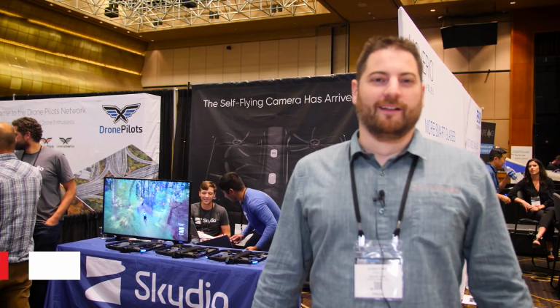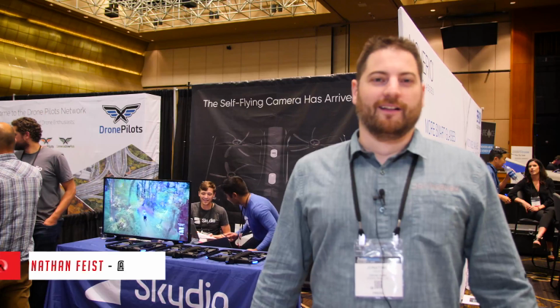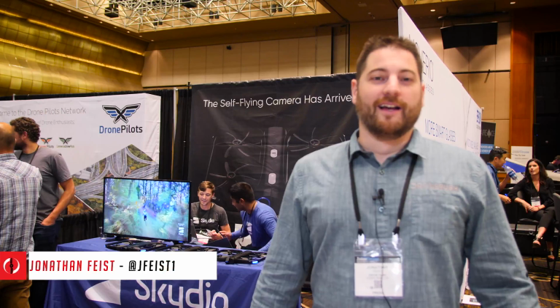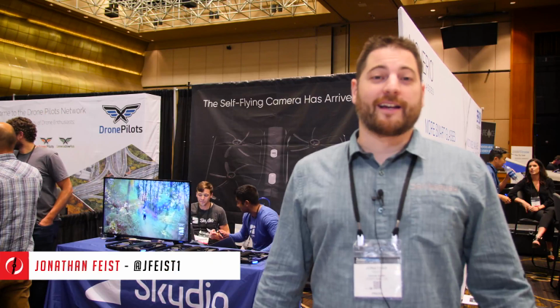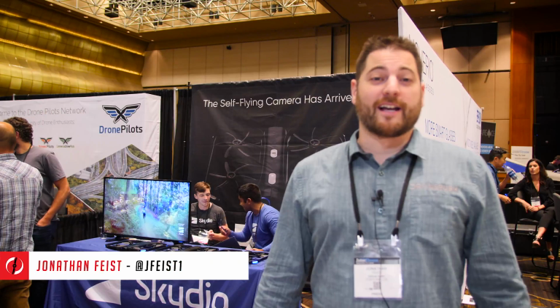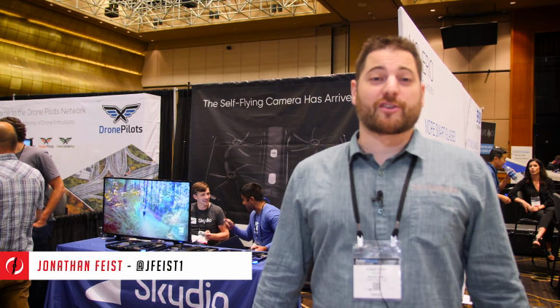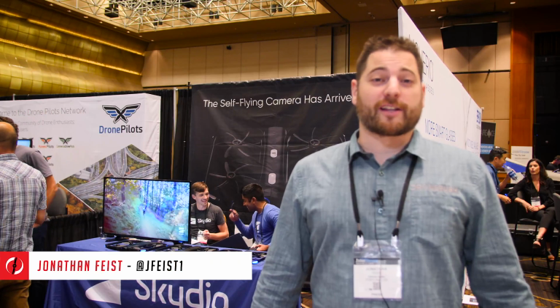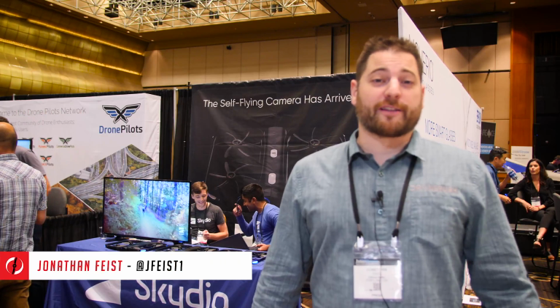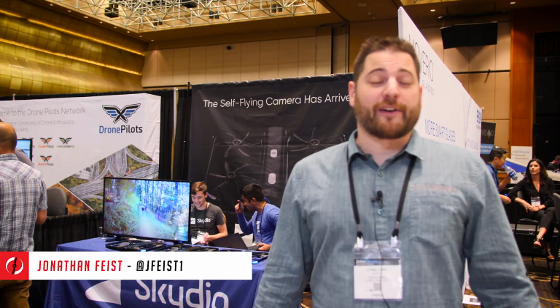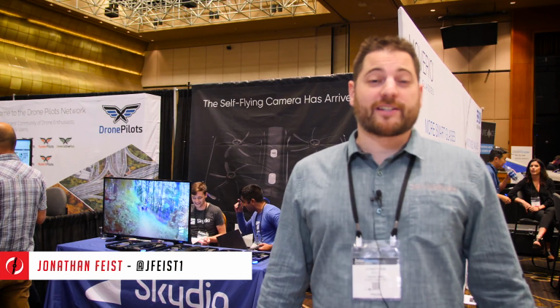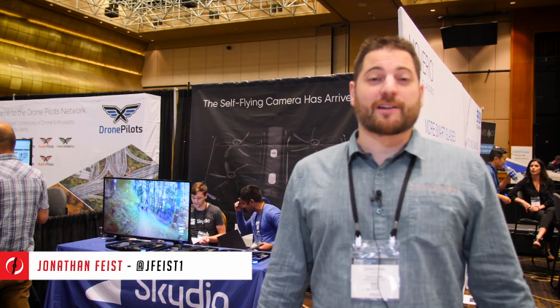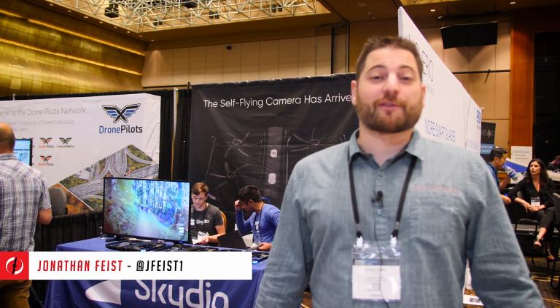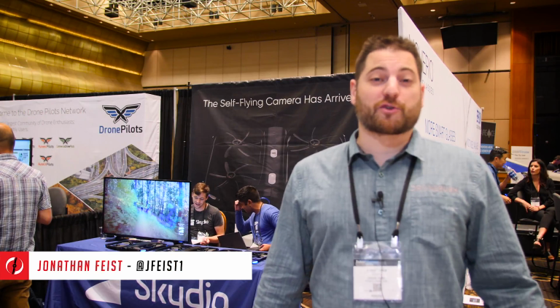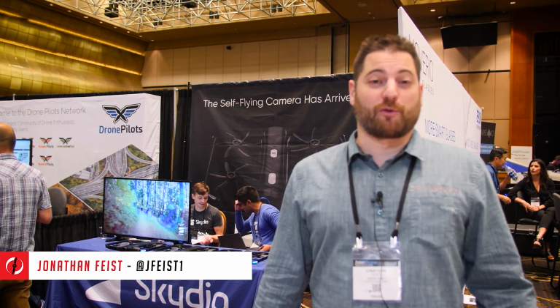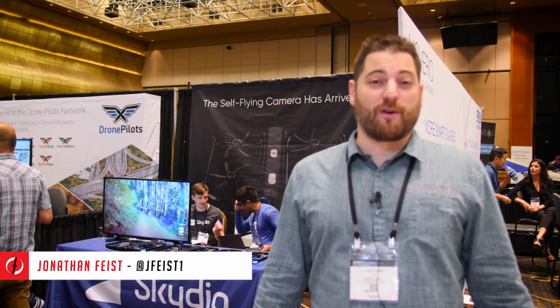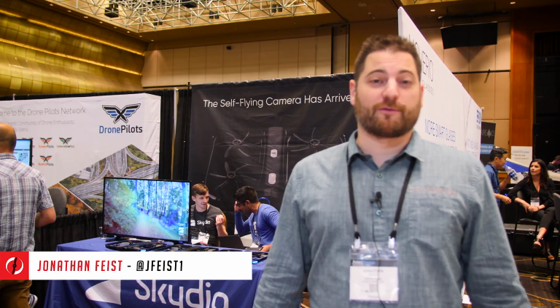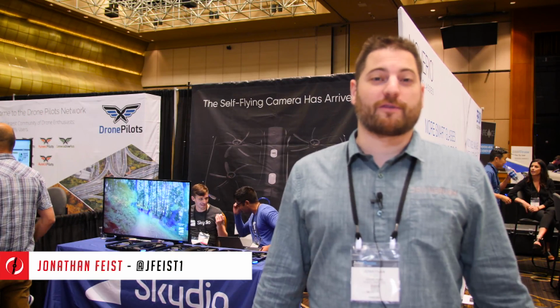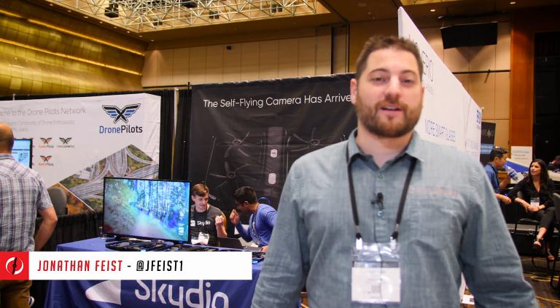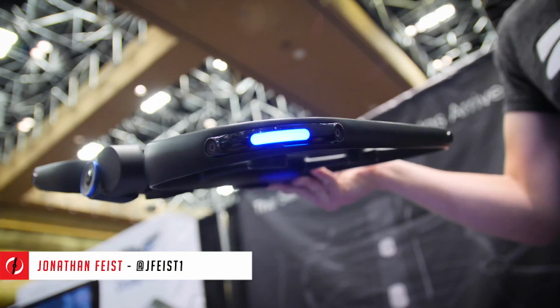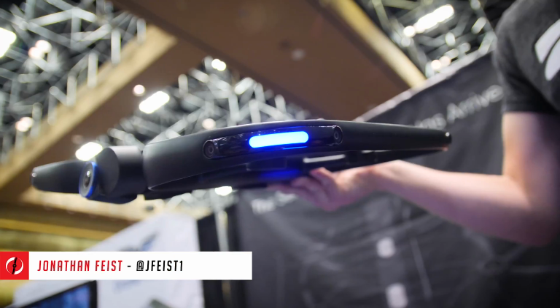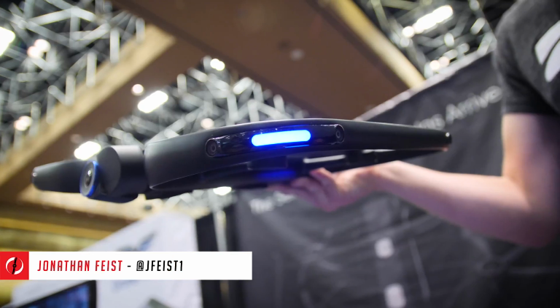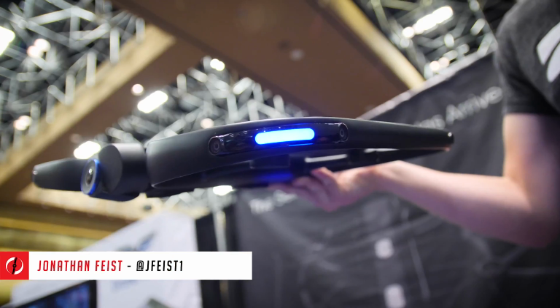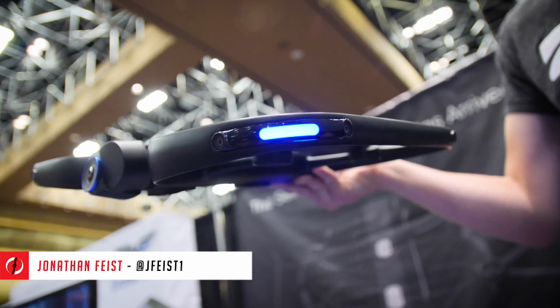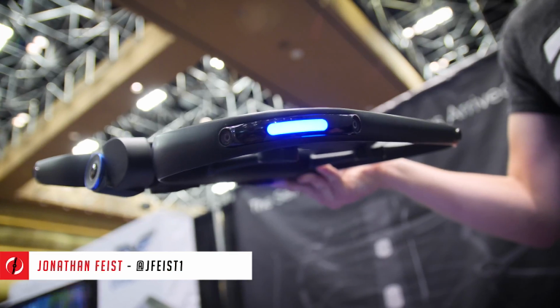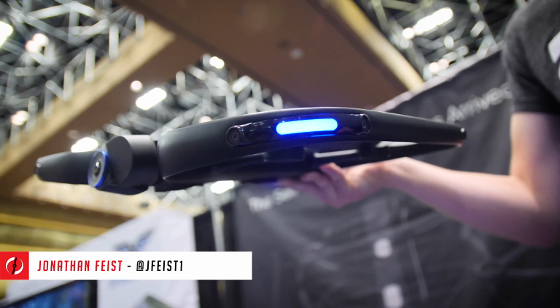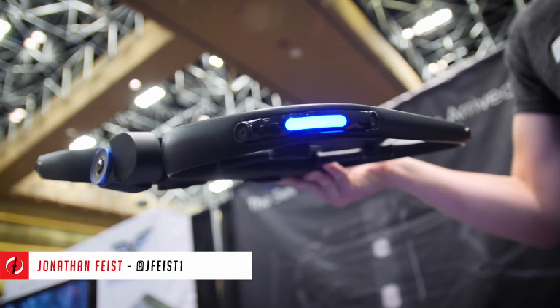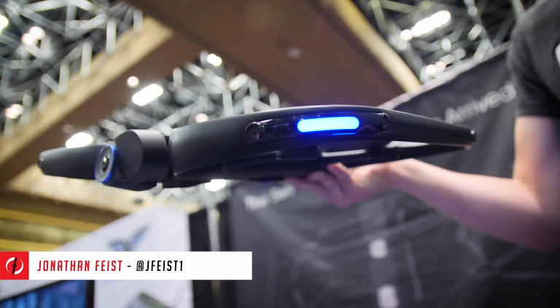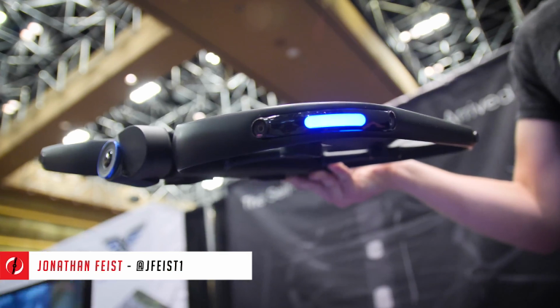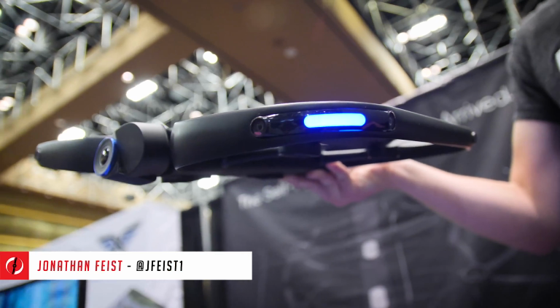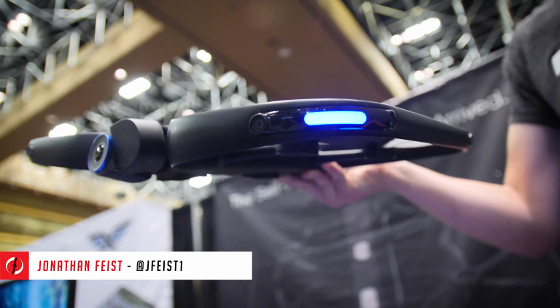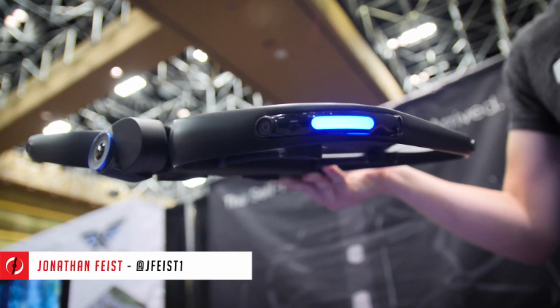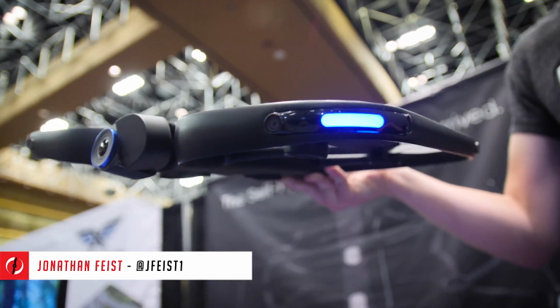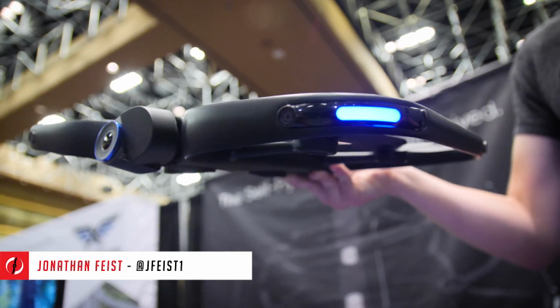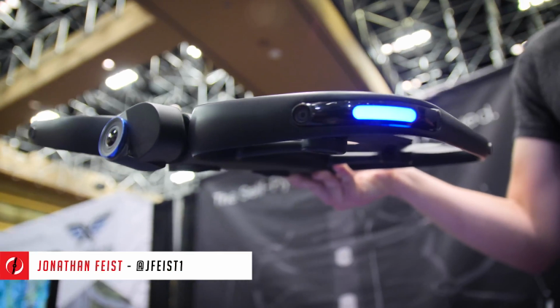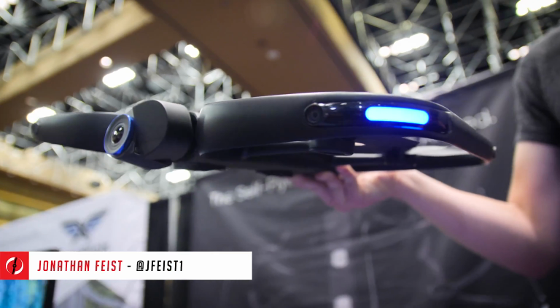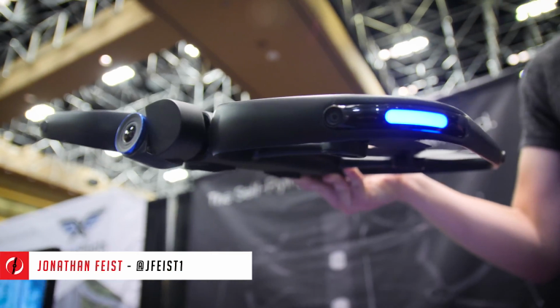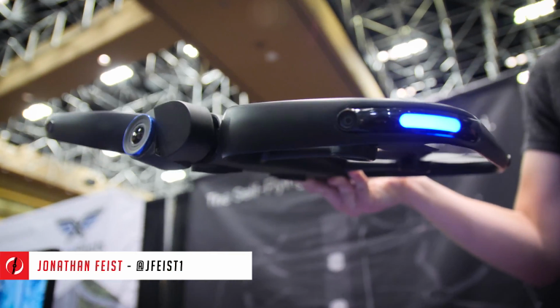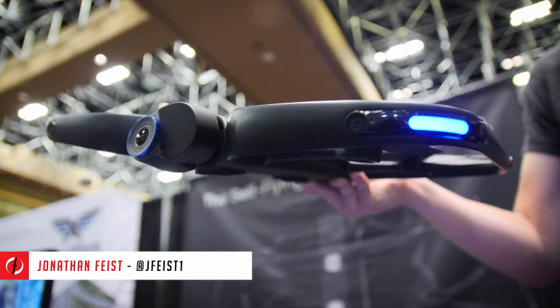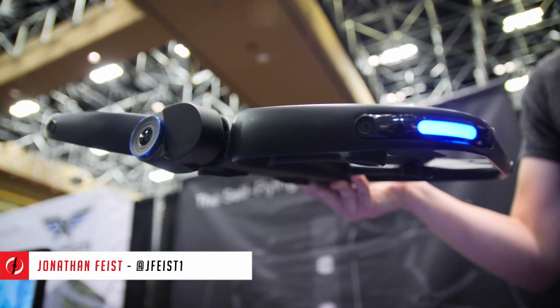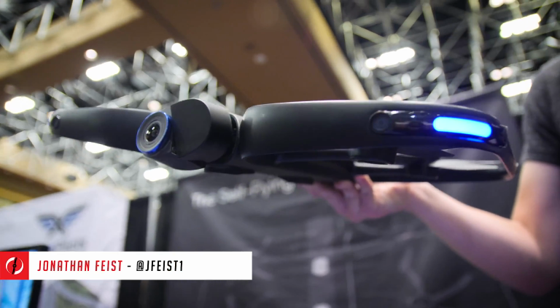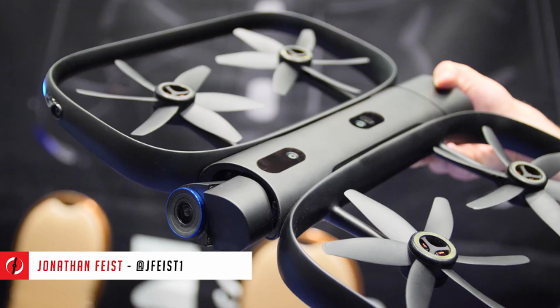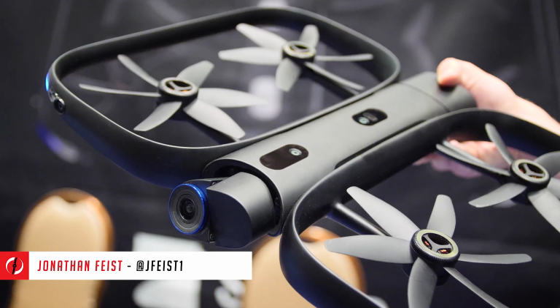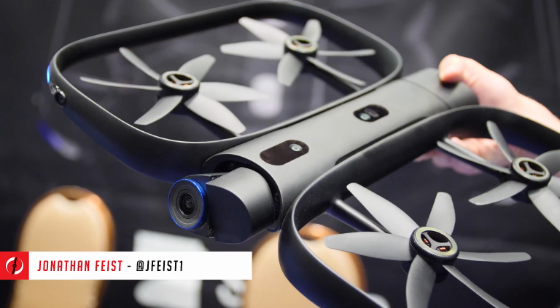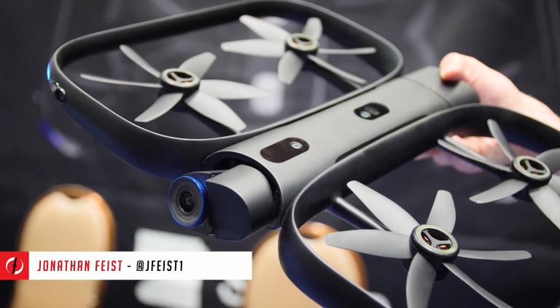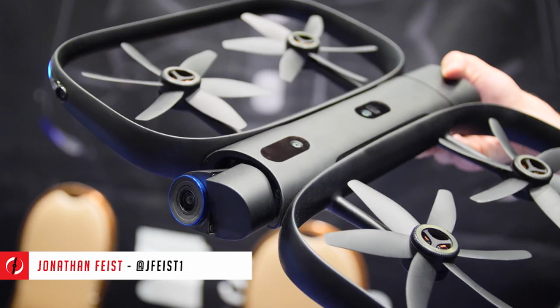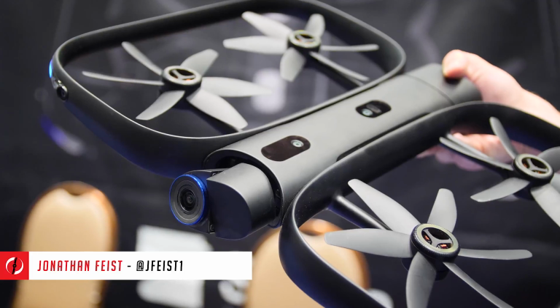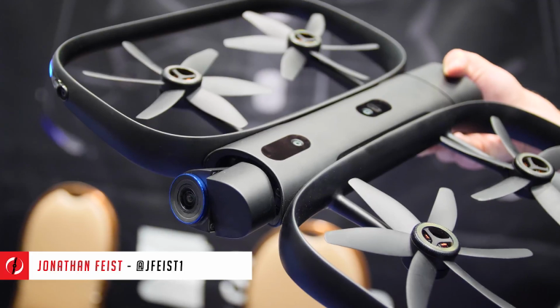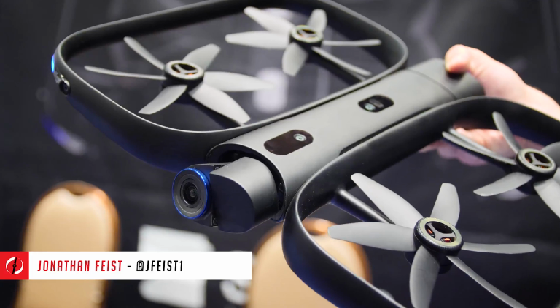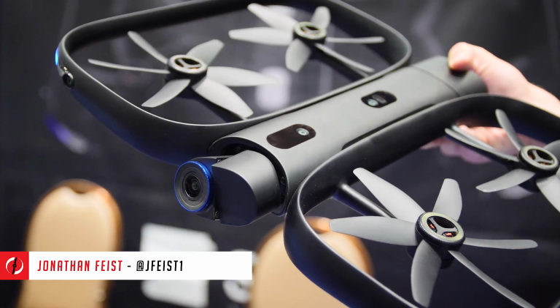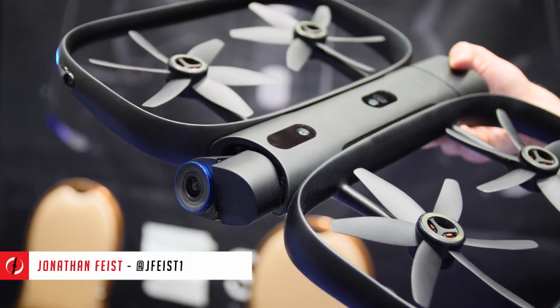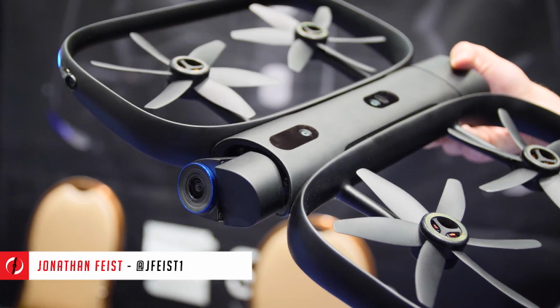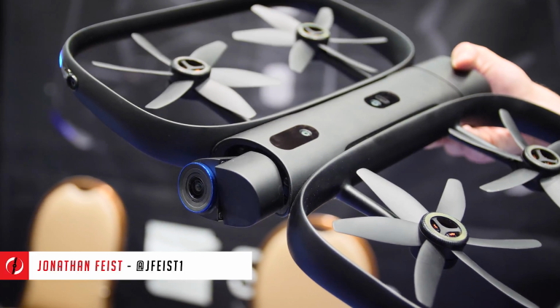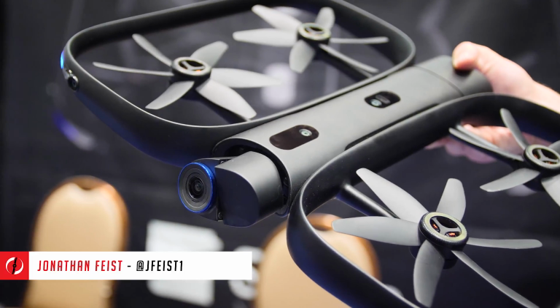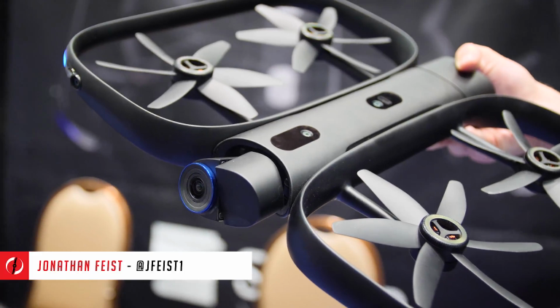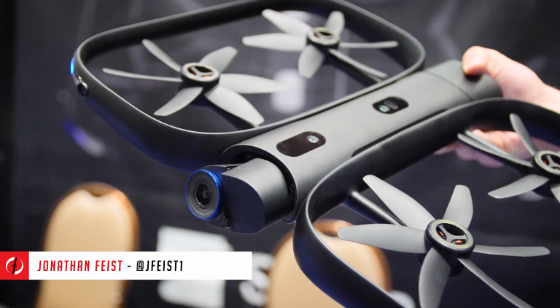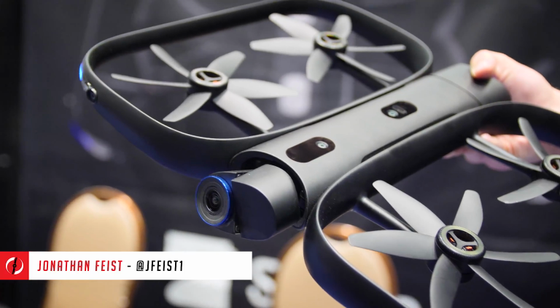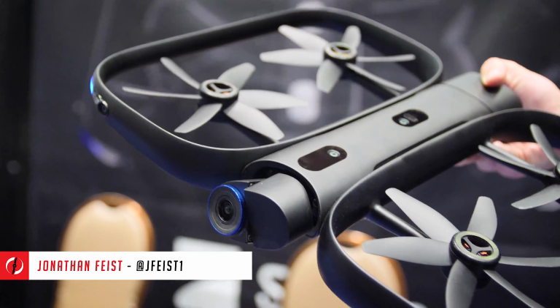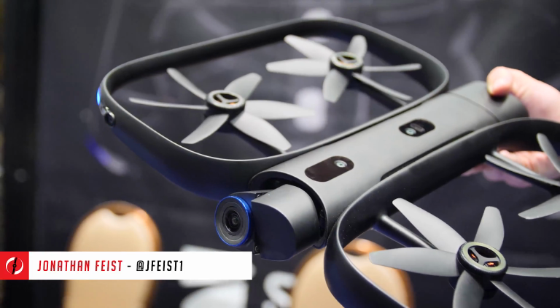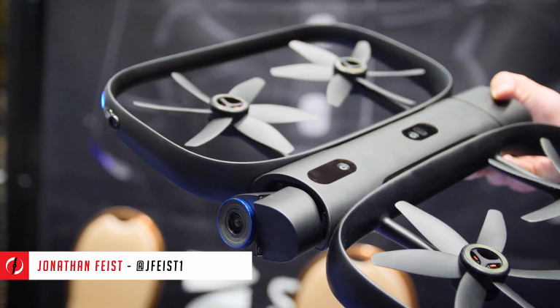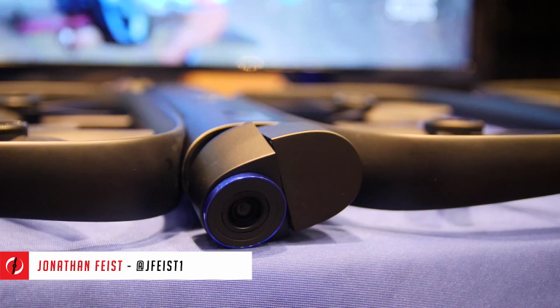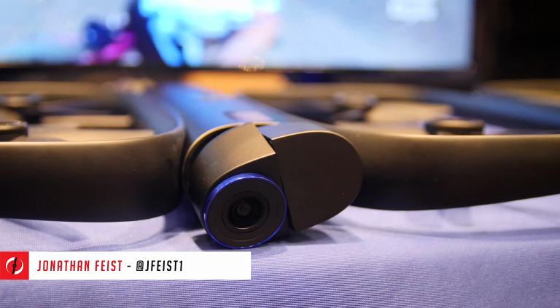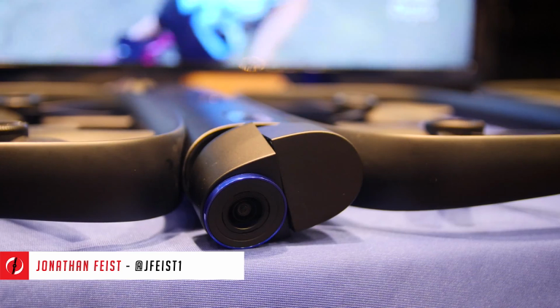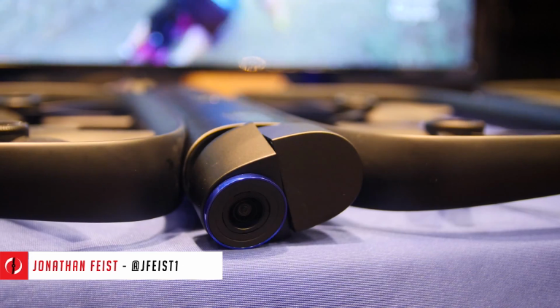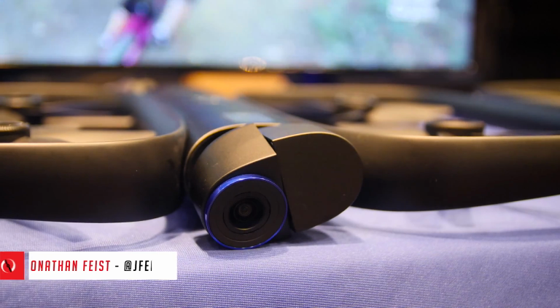Hey guys, Jonathan Feist here for Drone Rush at InterDrone 2018, continuing to walk the show floor. Next up, Skydio and the R1.